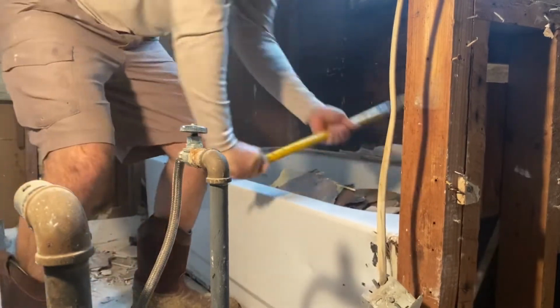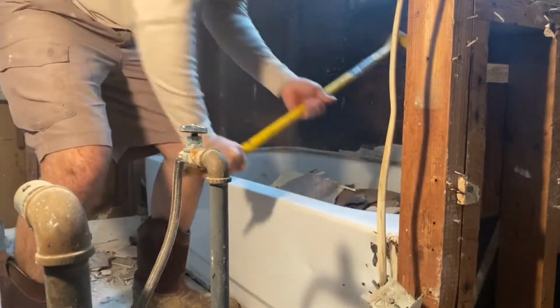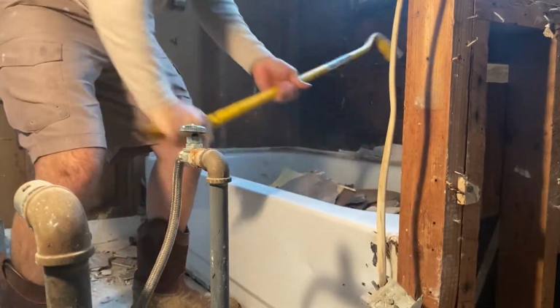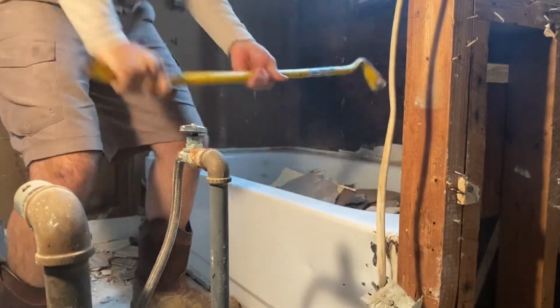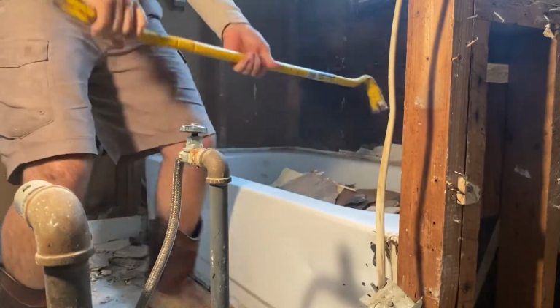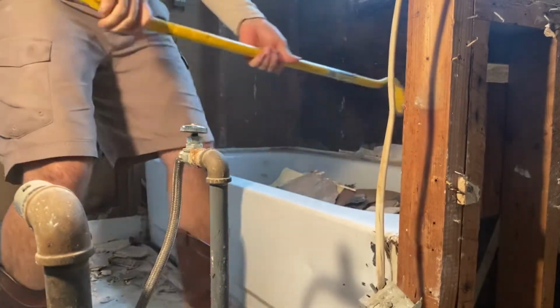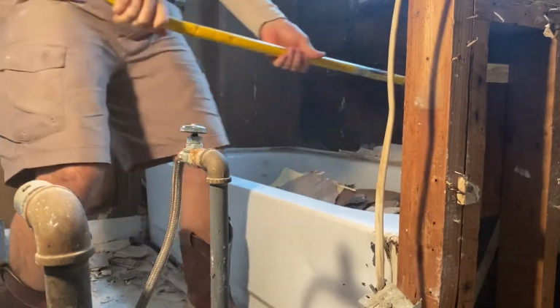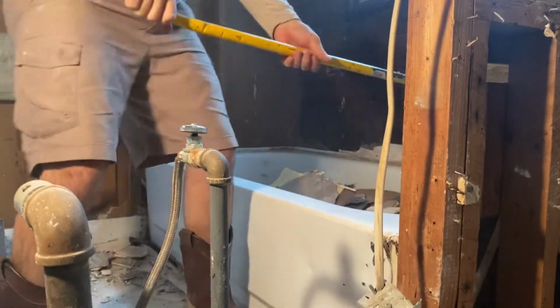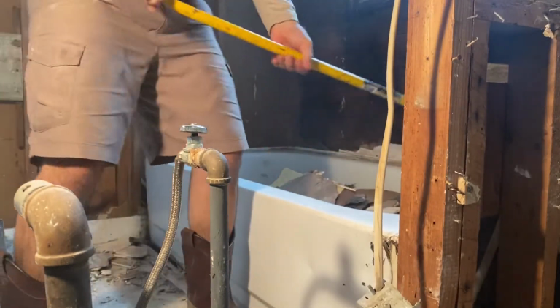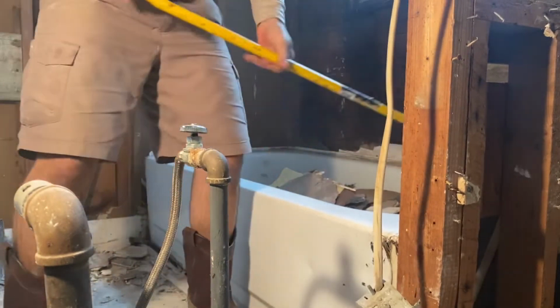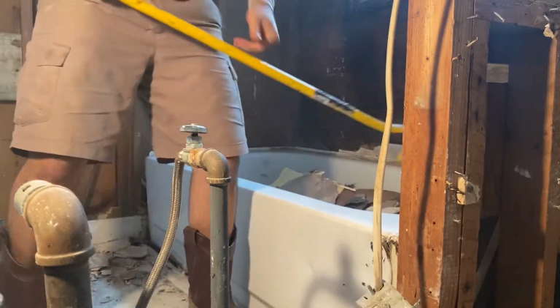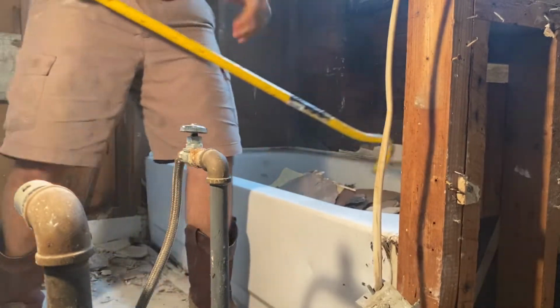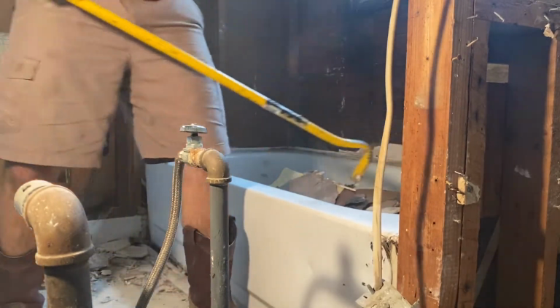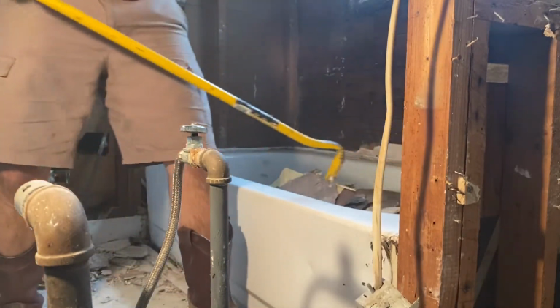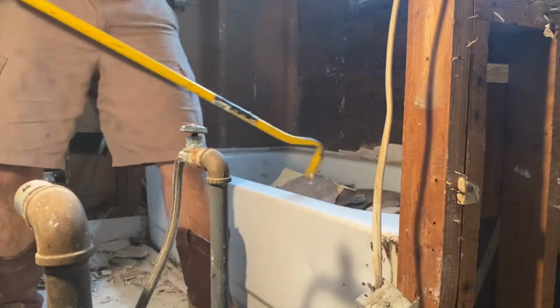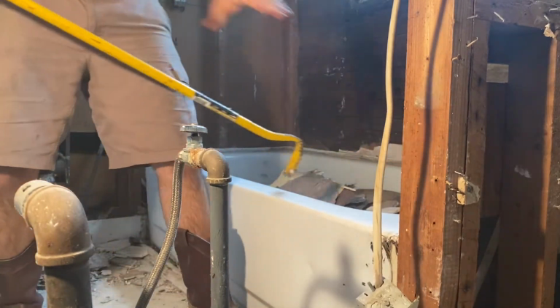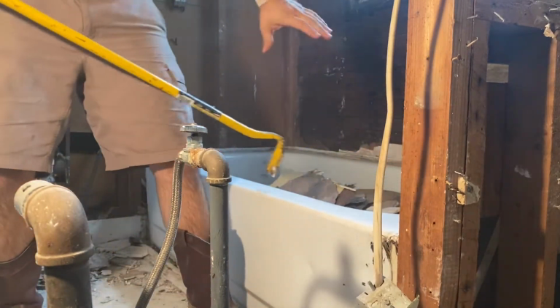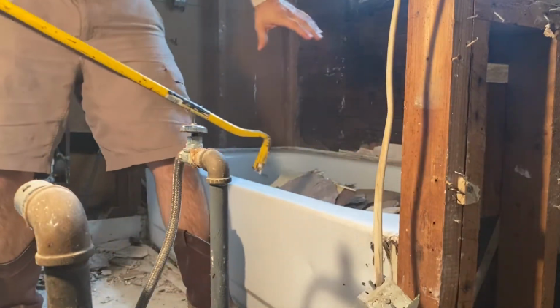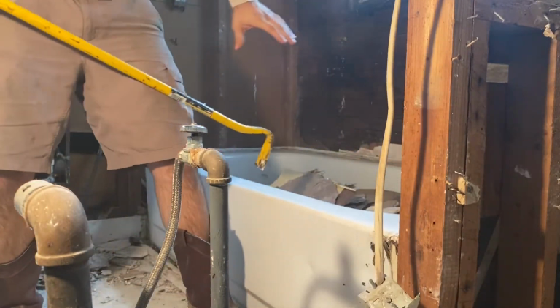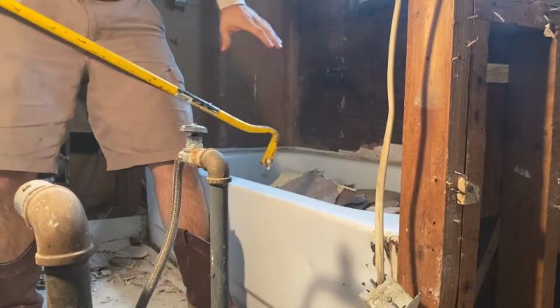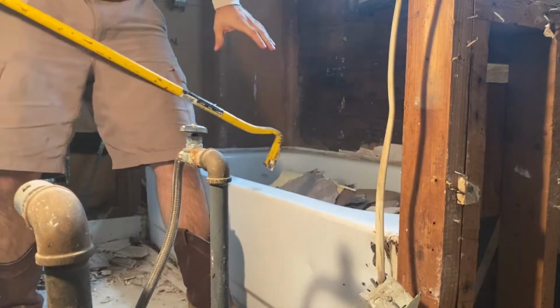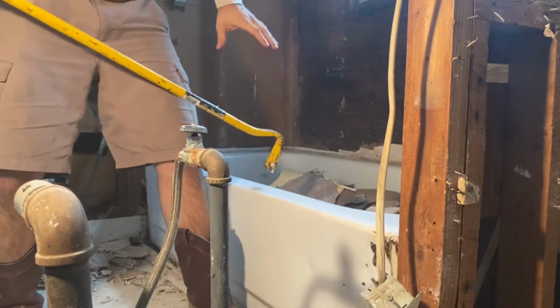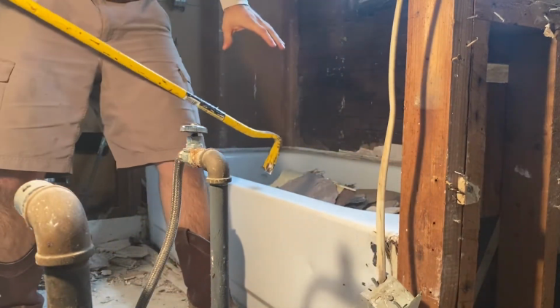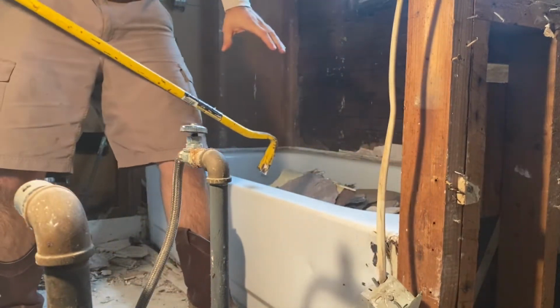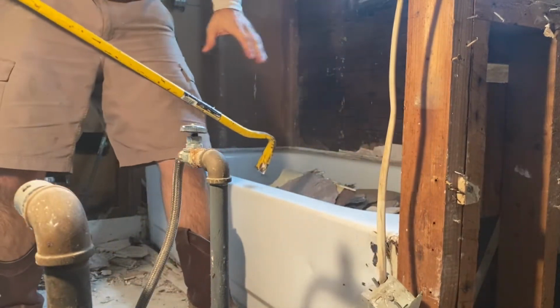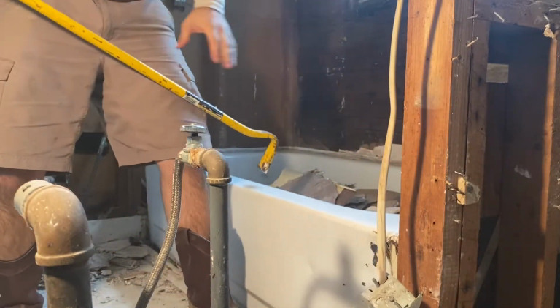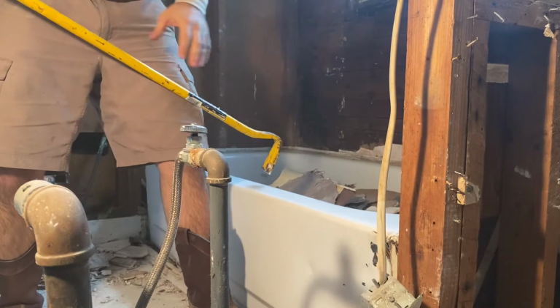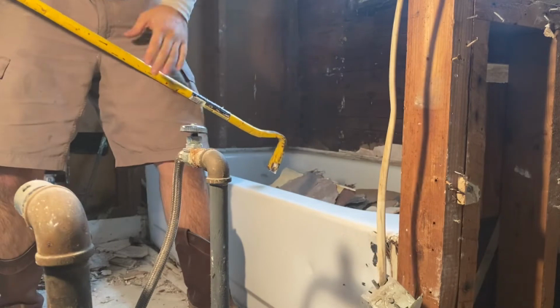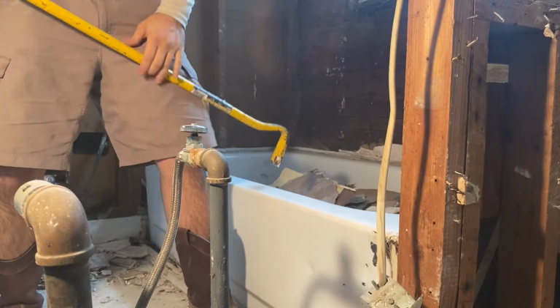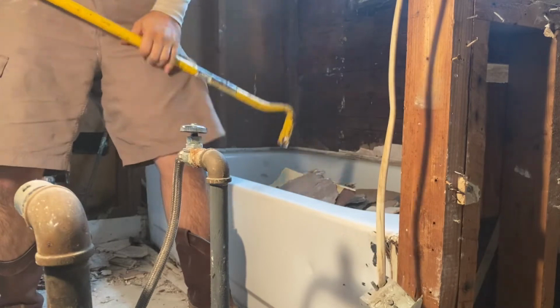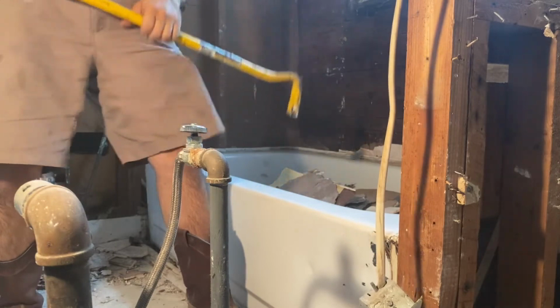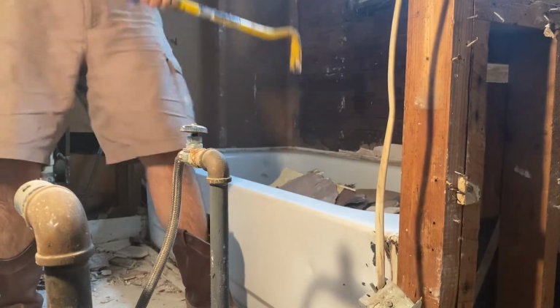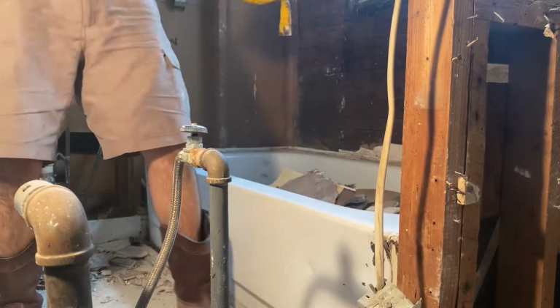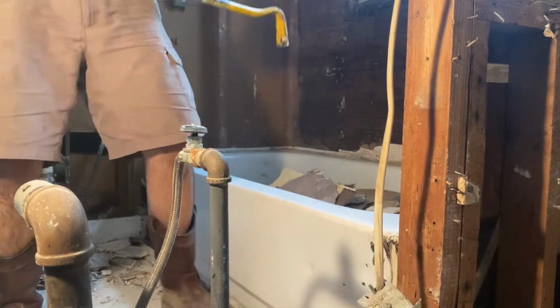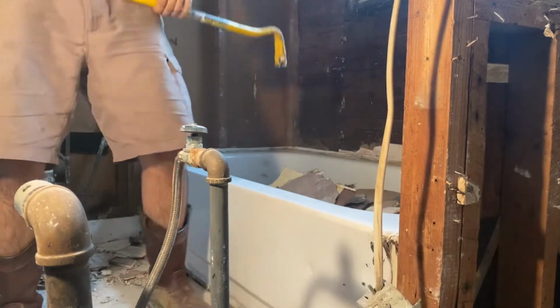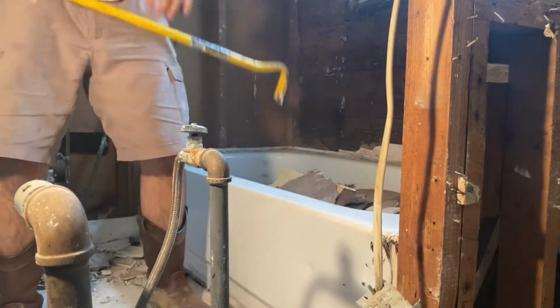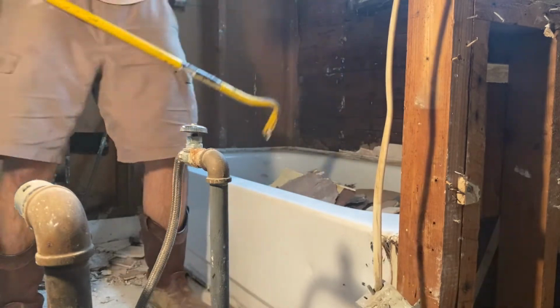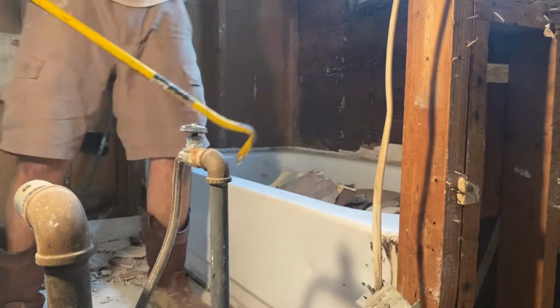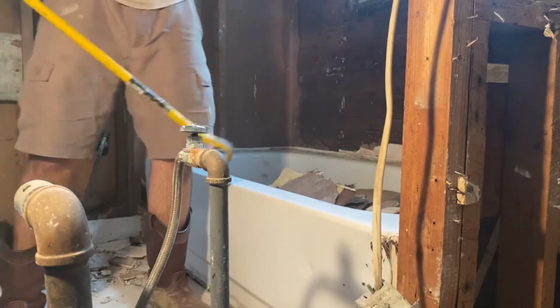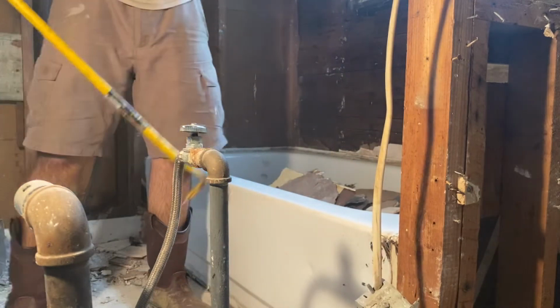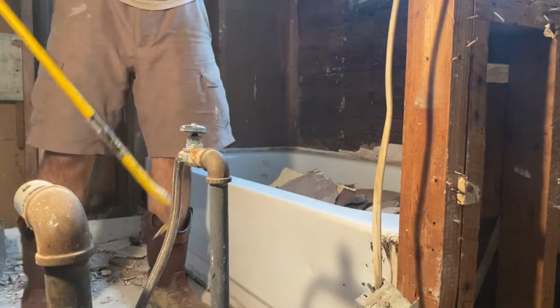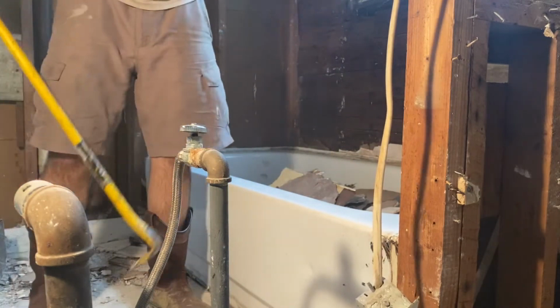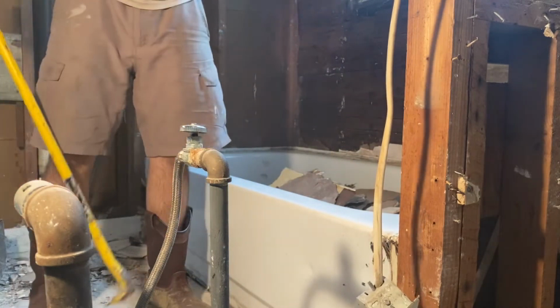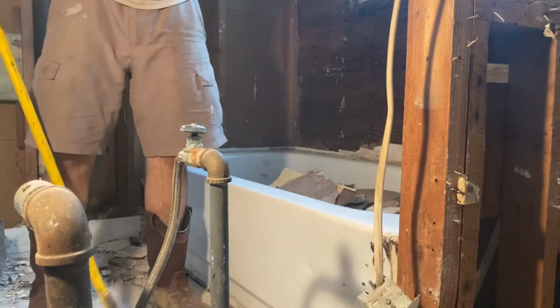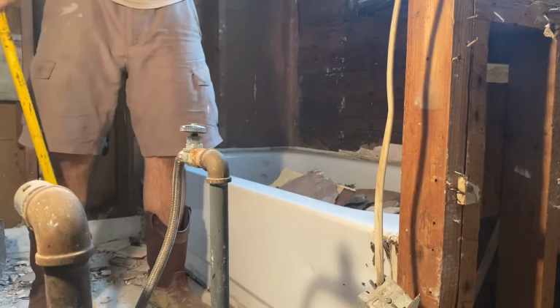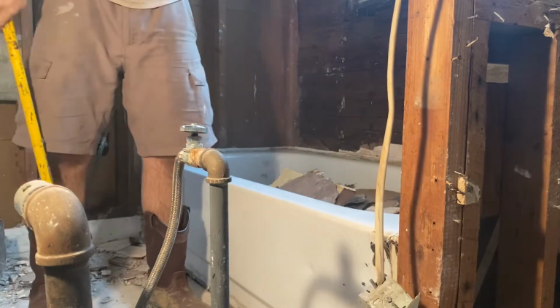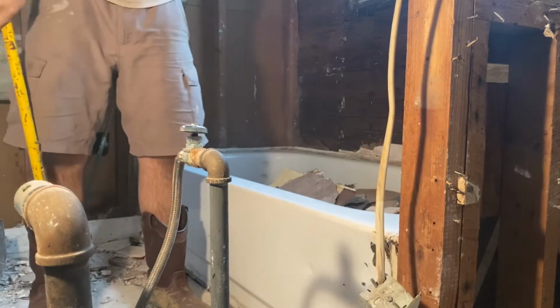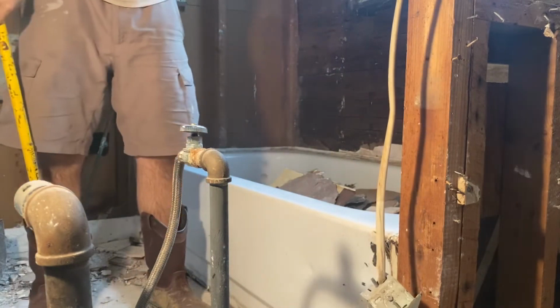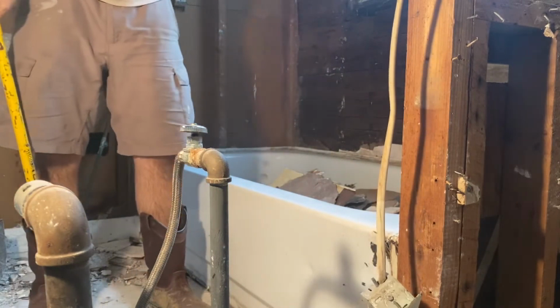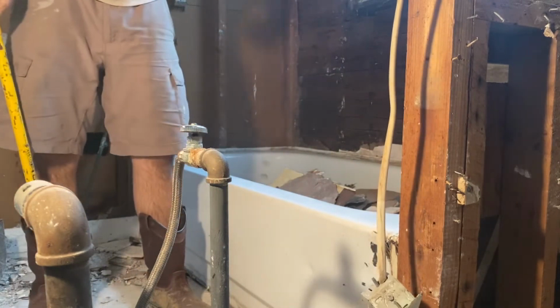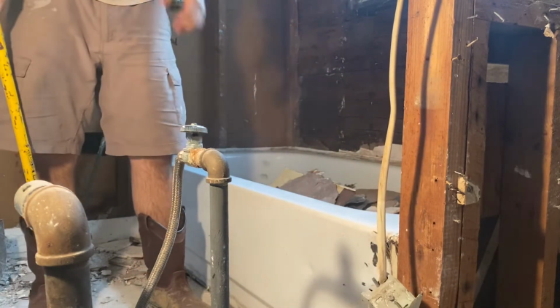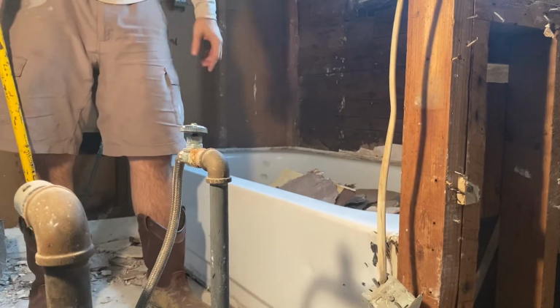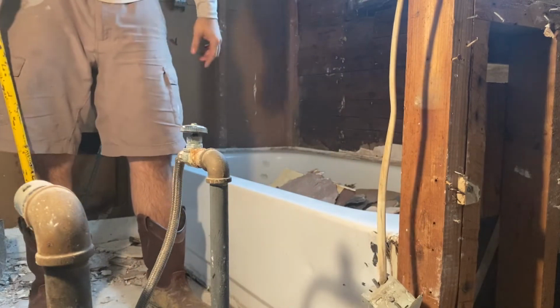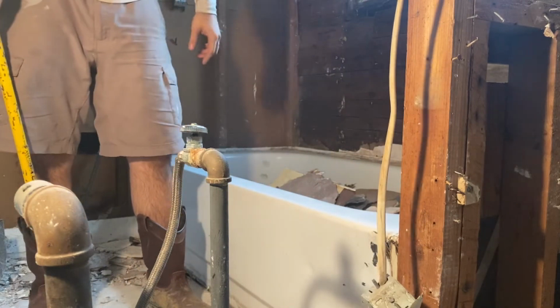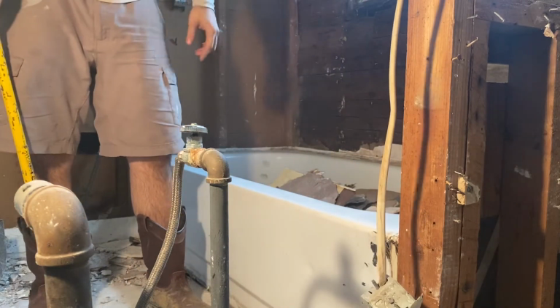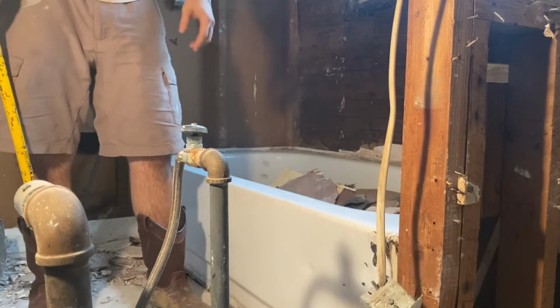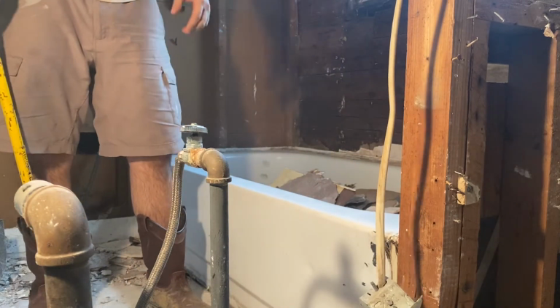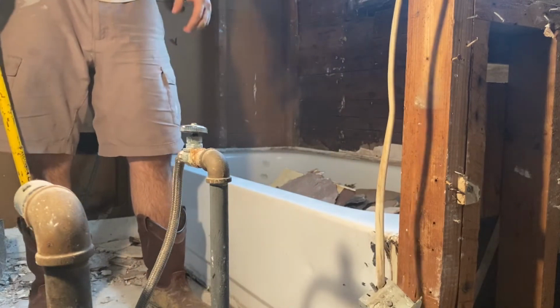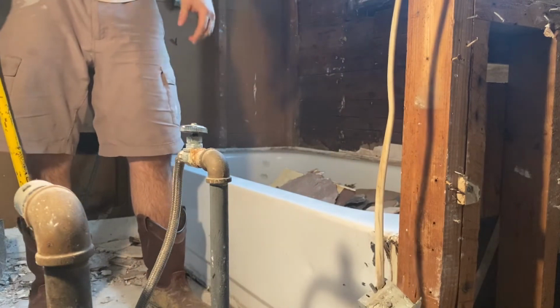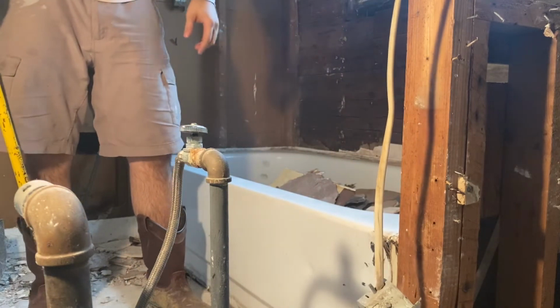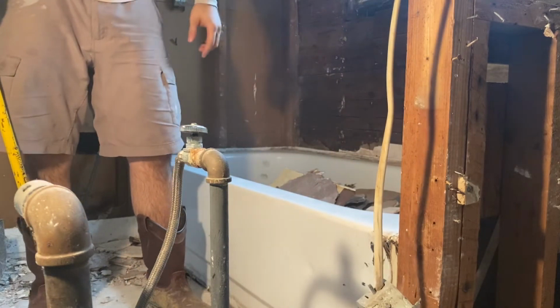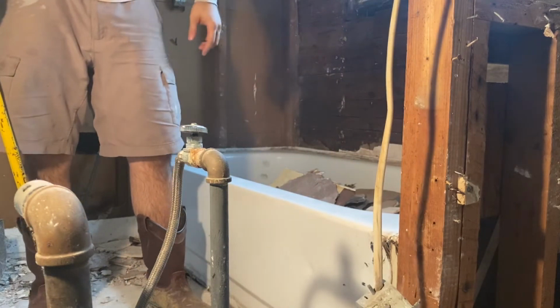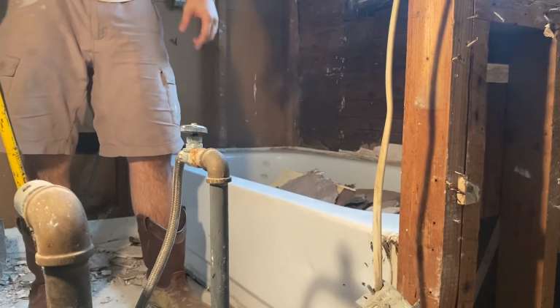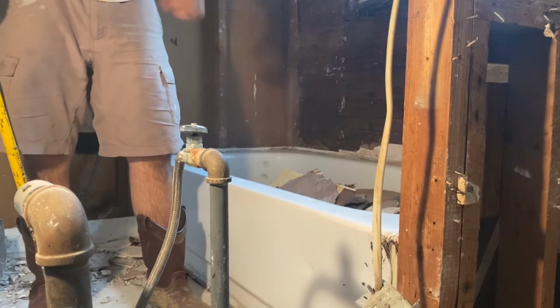I'm not worried about the pipes because I'm replacing the pipes. If you're going to be using the same pipes, you'd be a little bit more gentle.